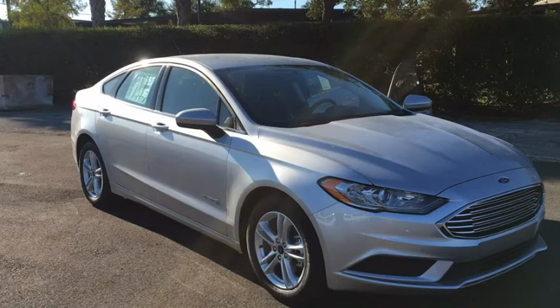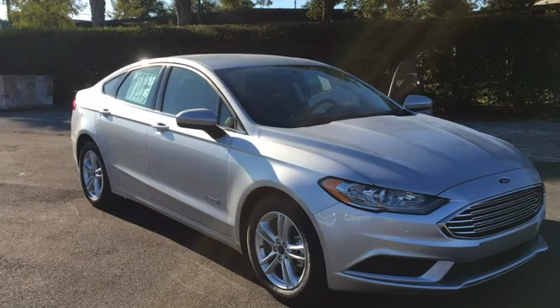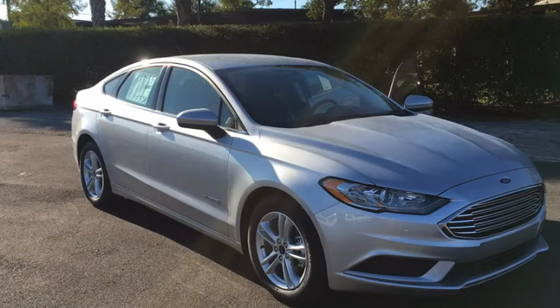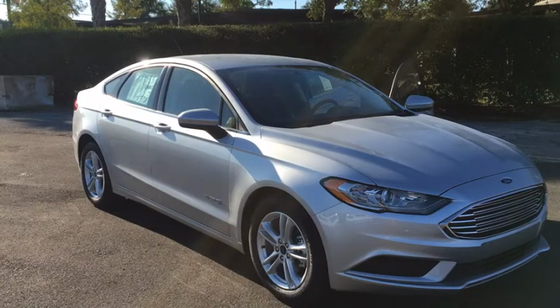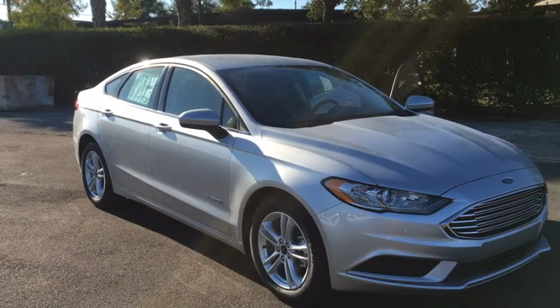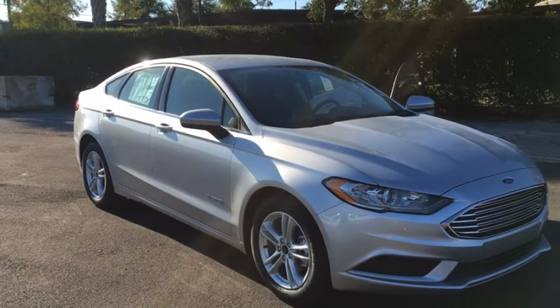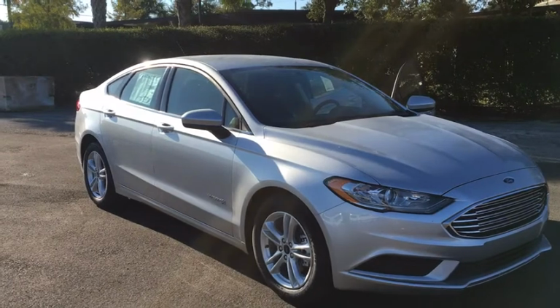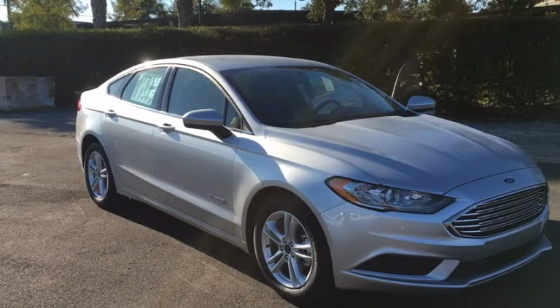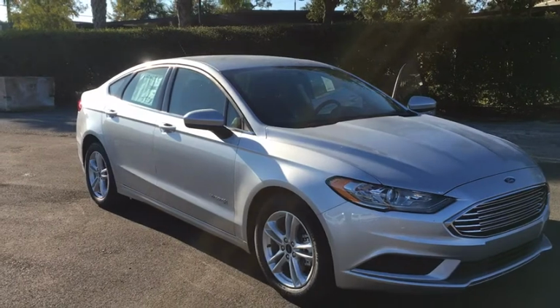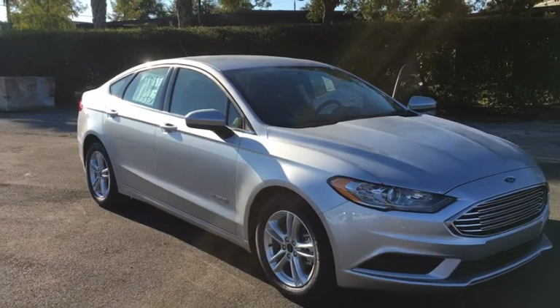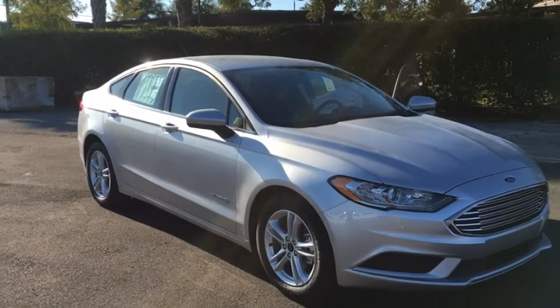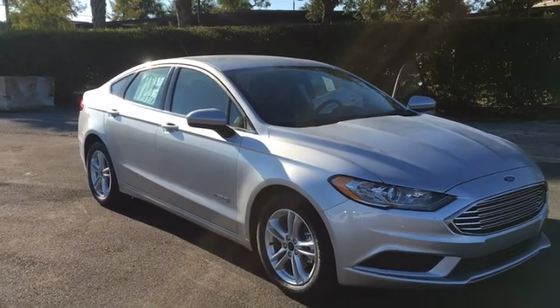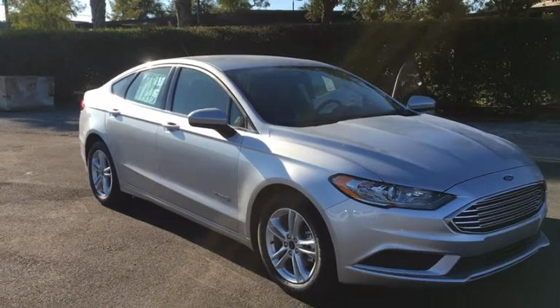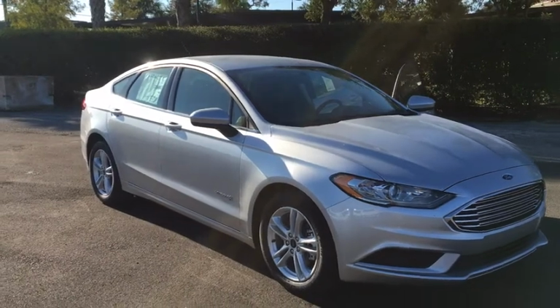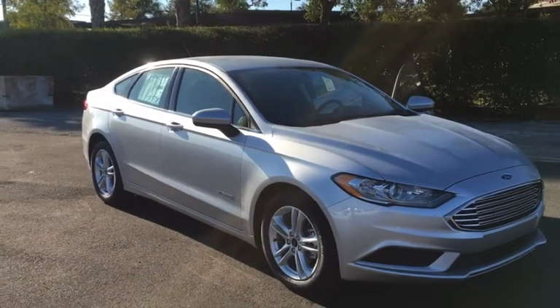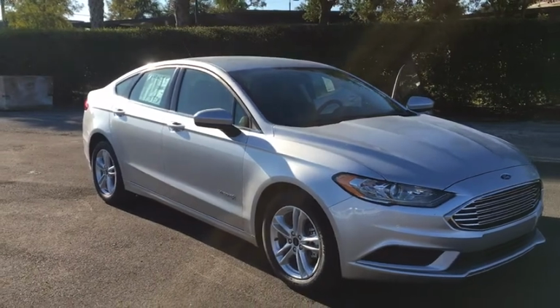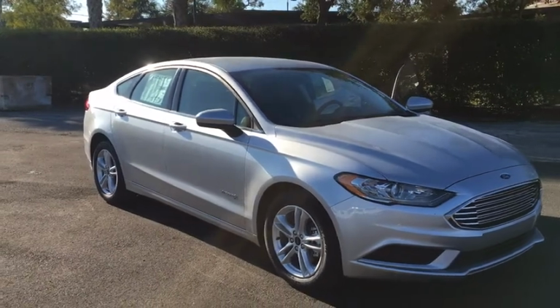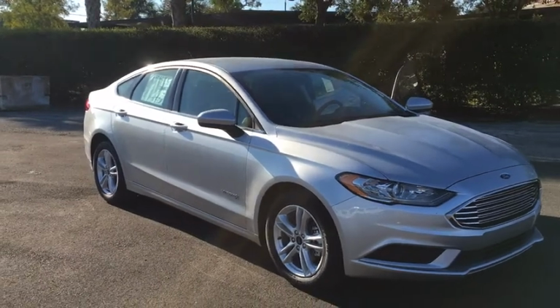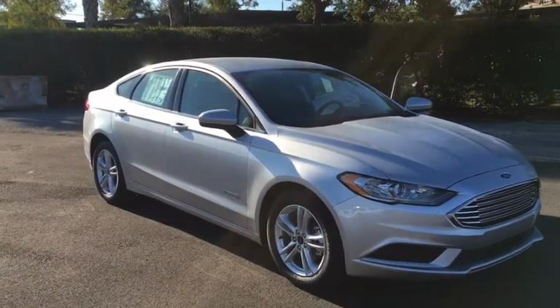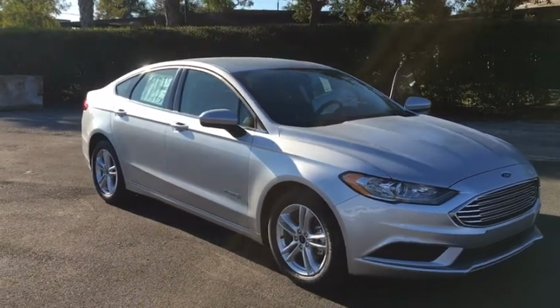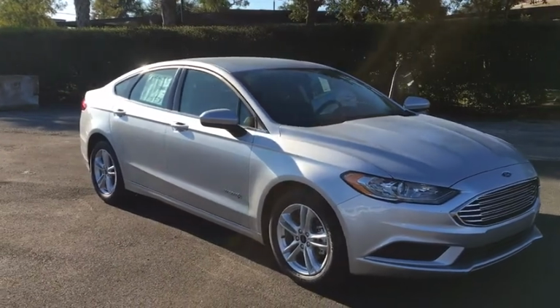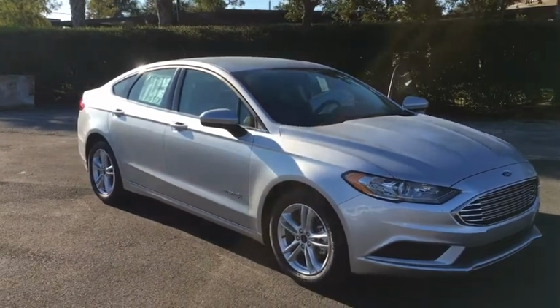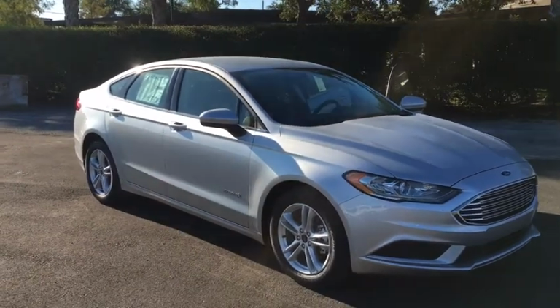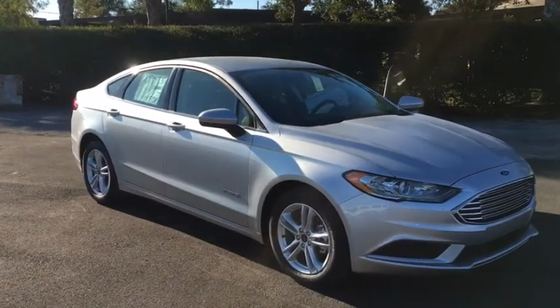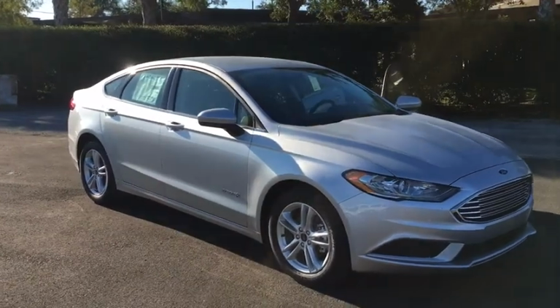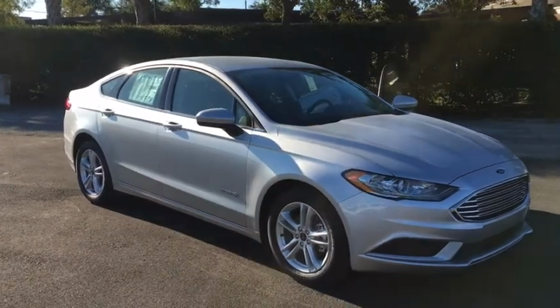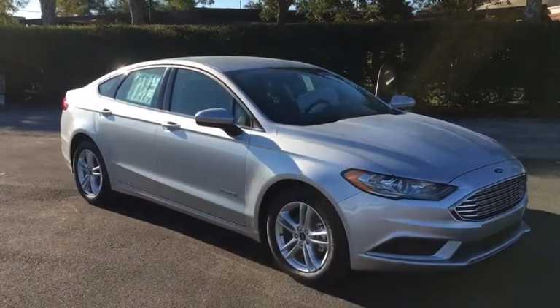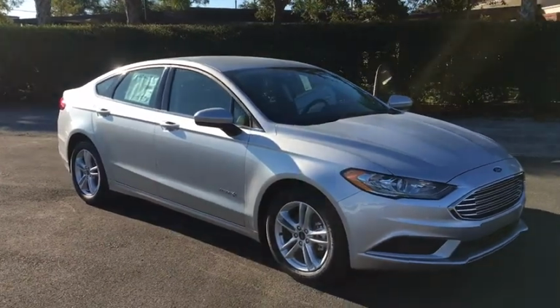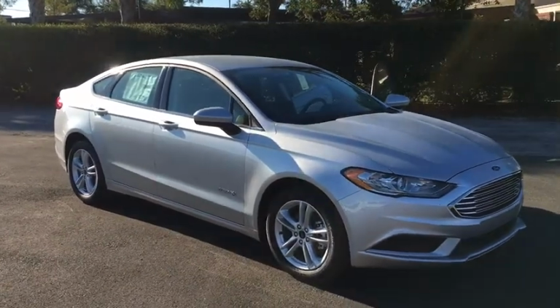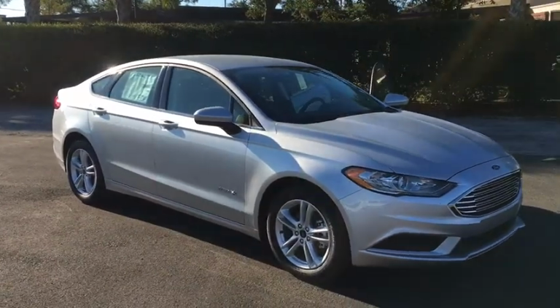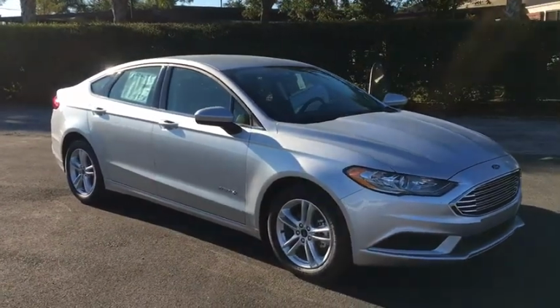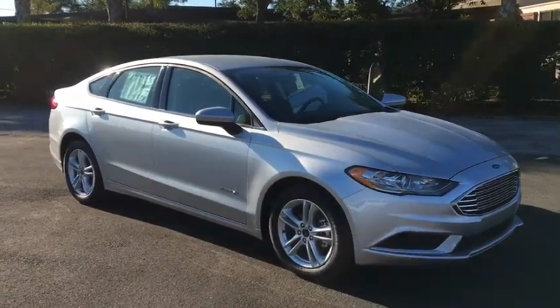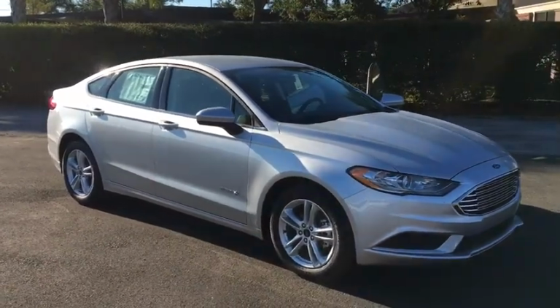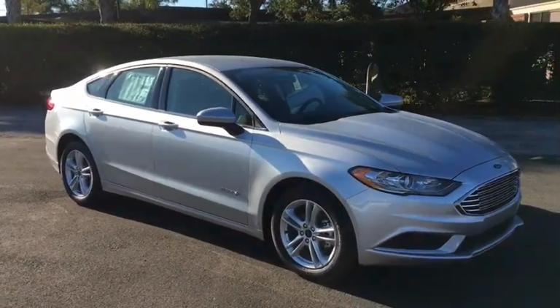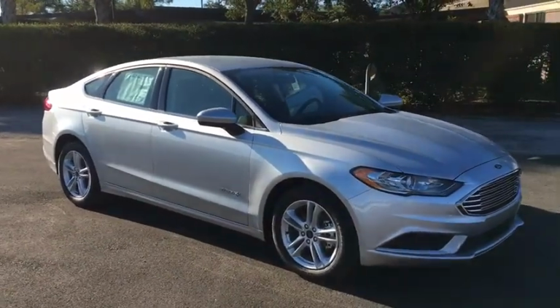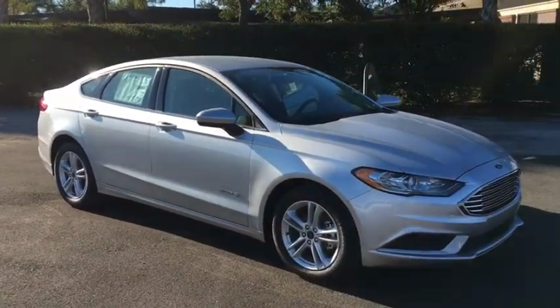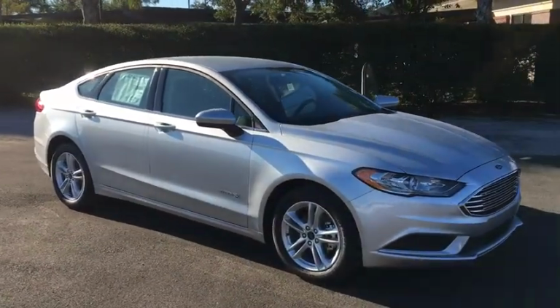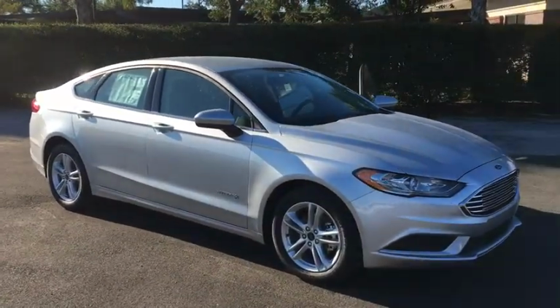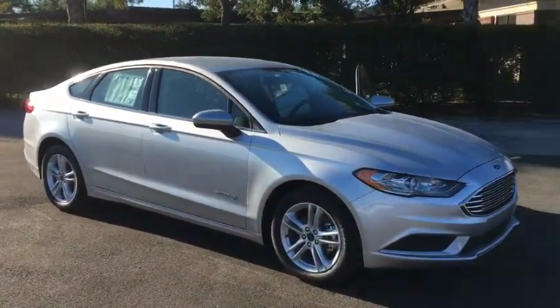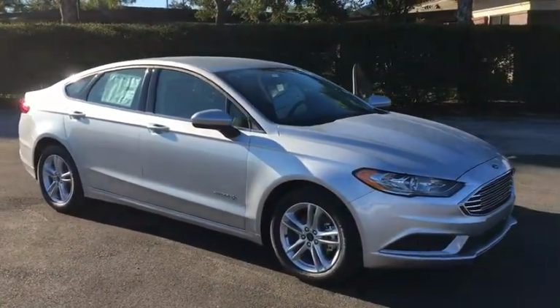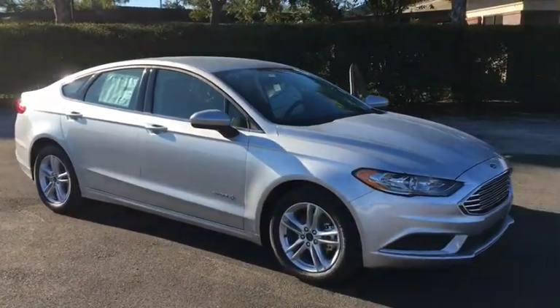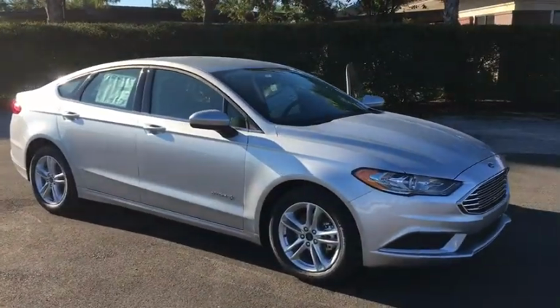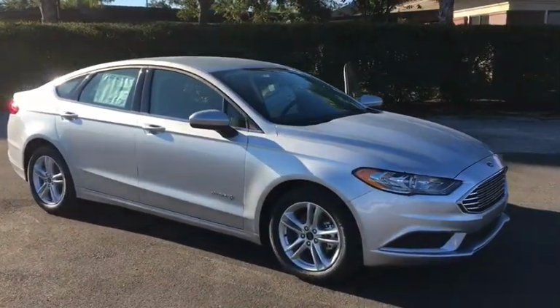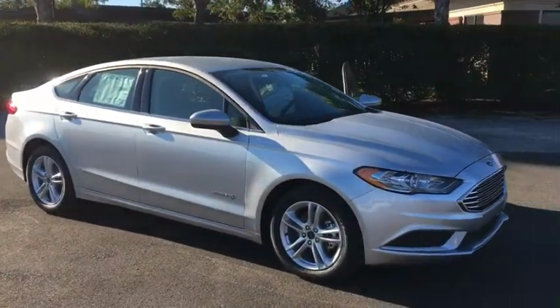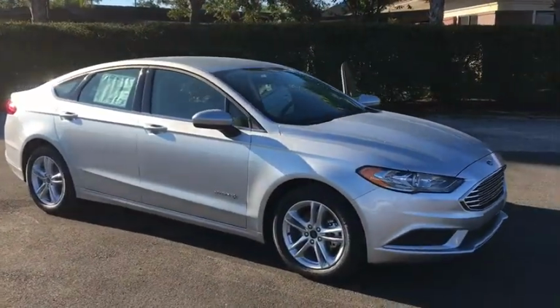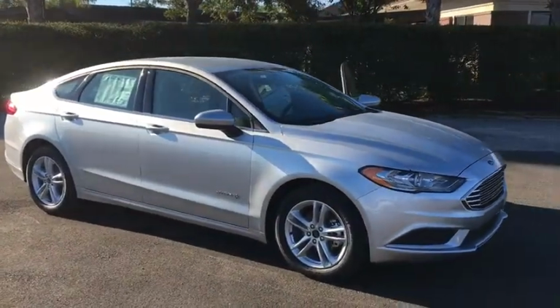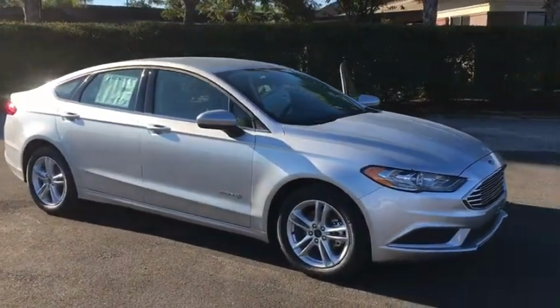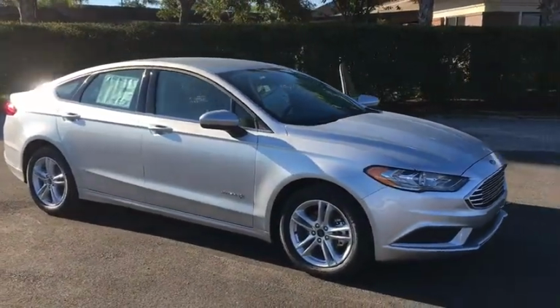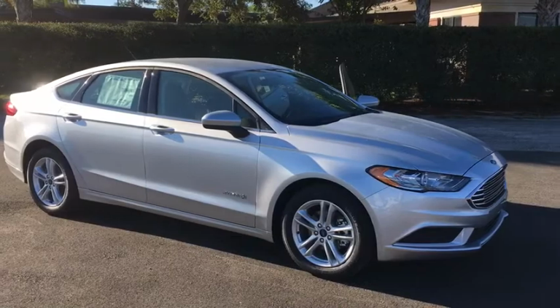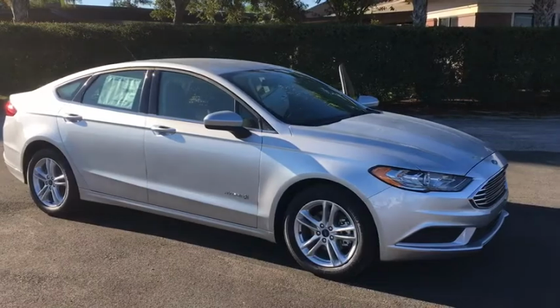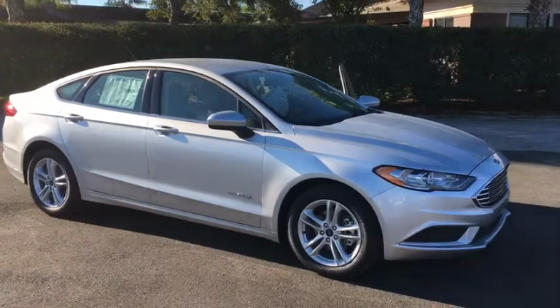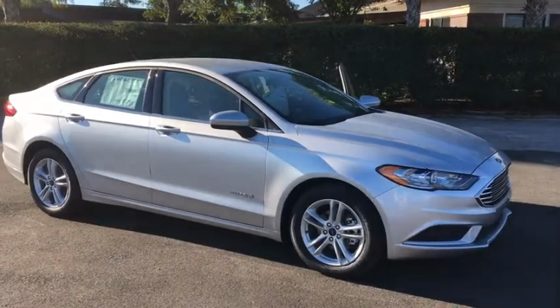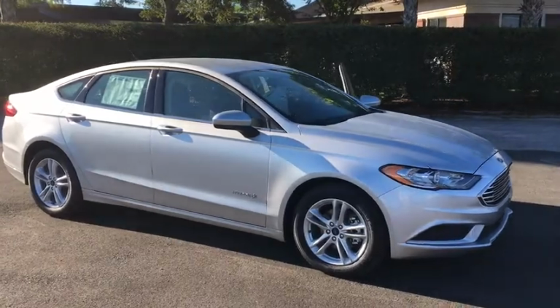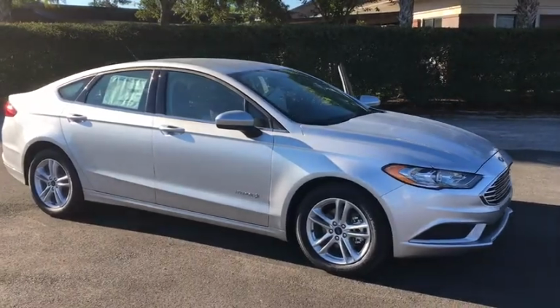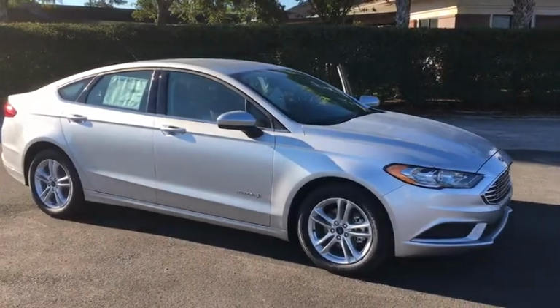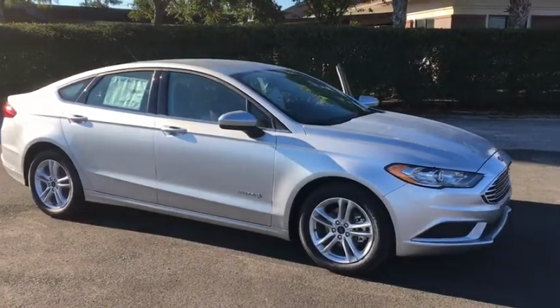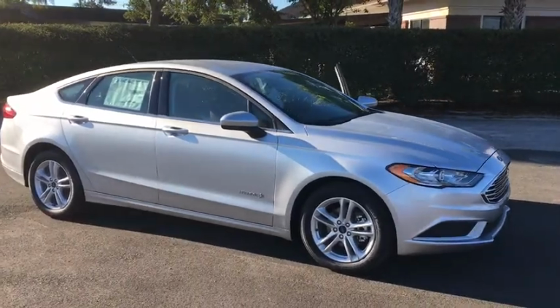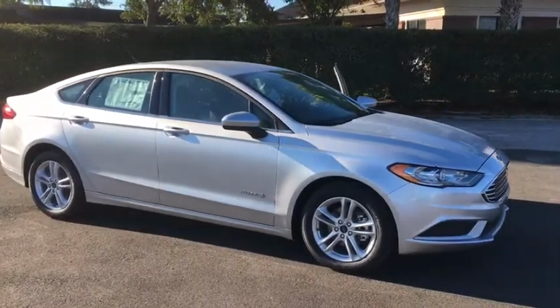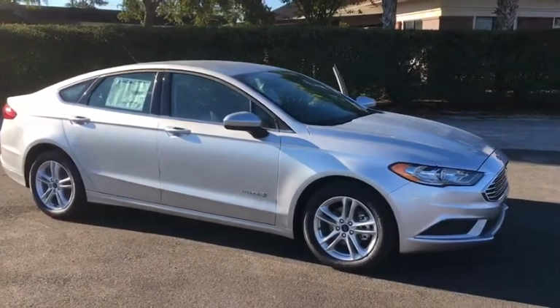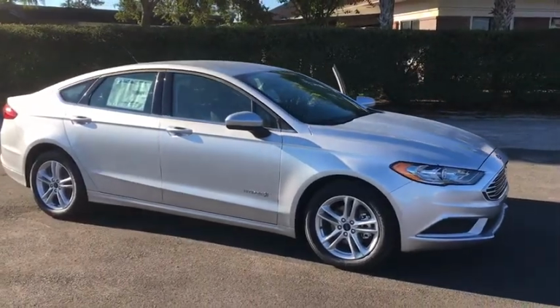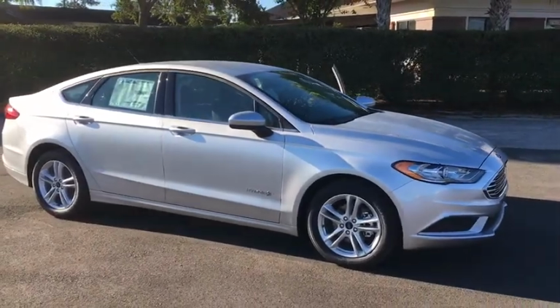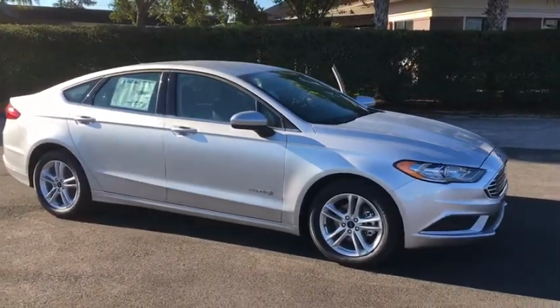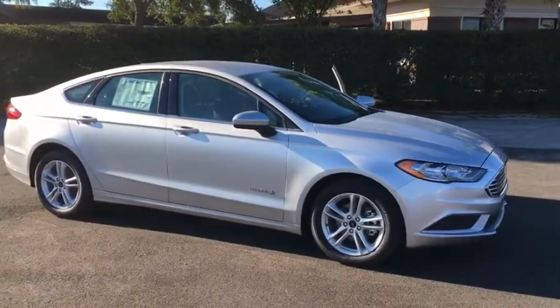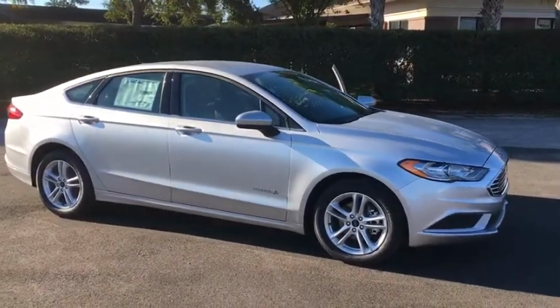The 2018 Ford Fusion Hybrid. You can have both impressive power and great economy in a Fusion.